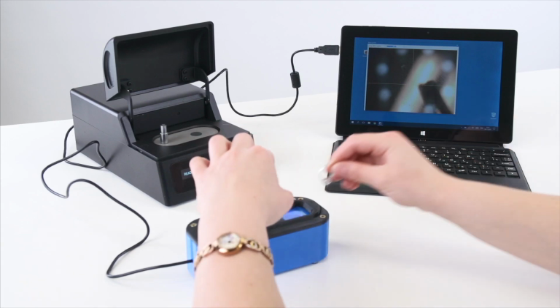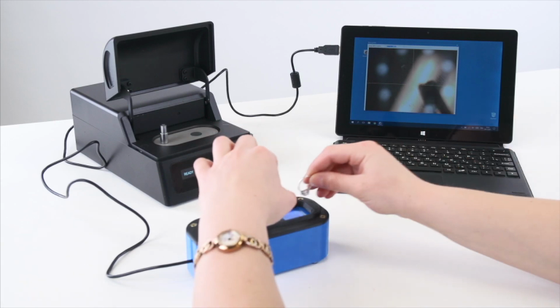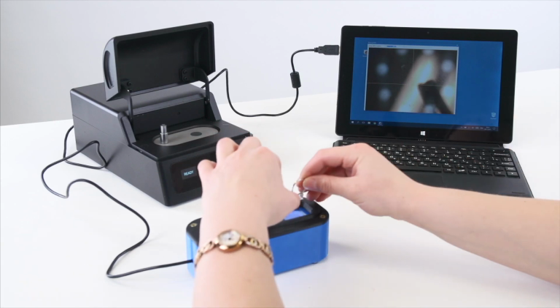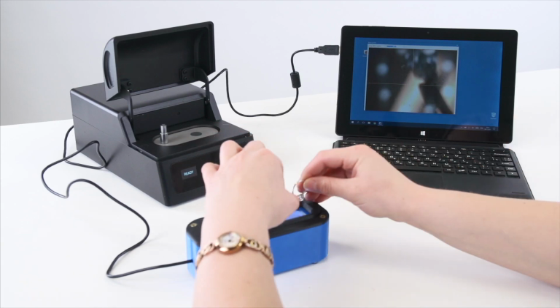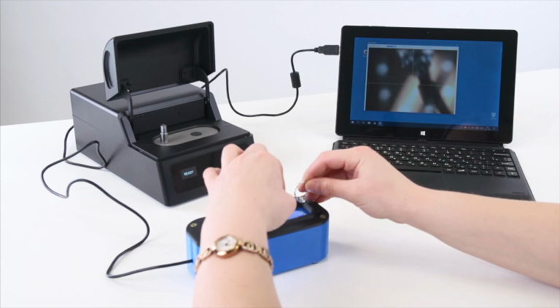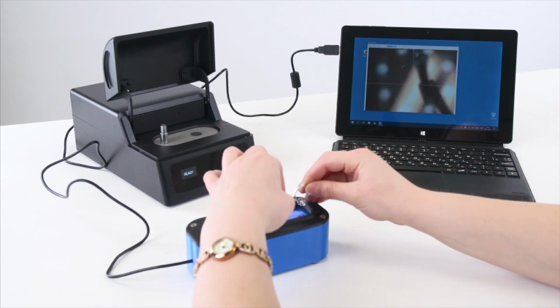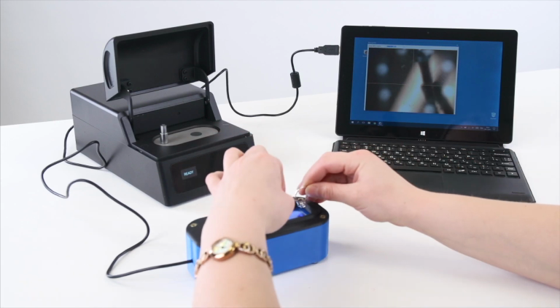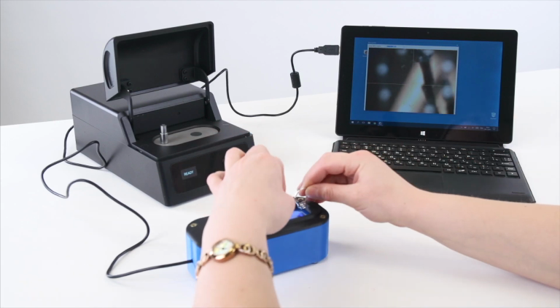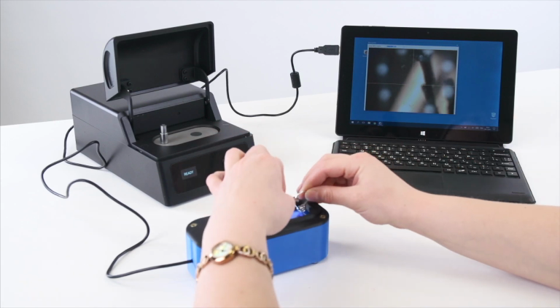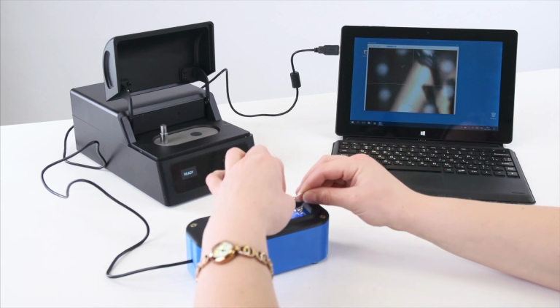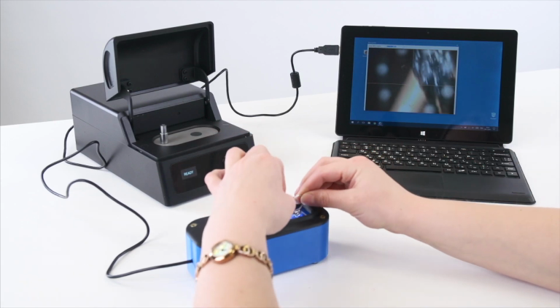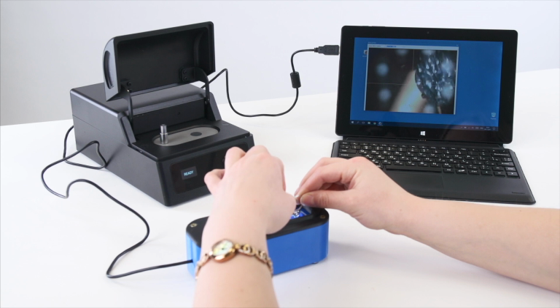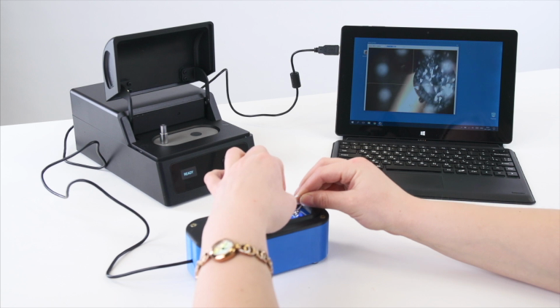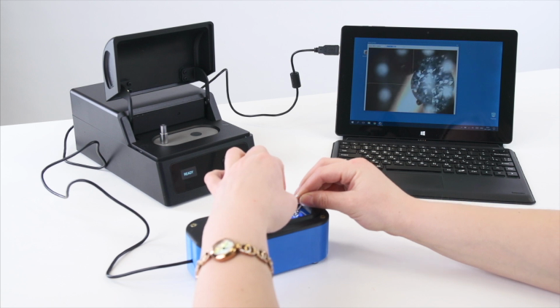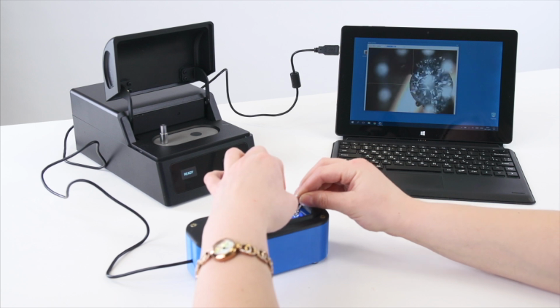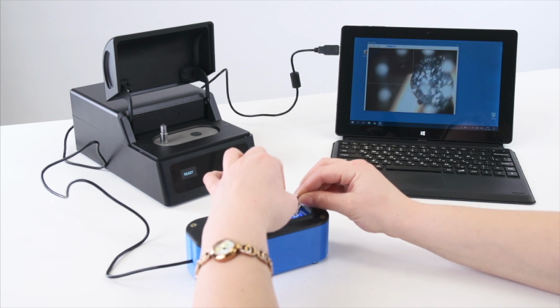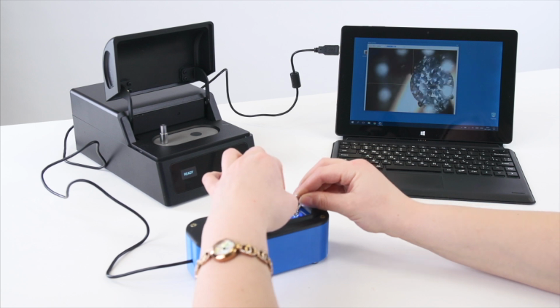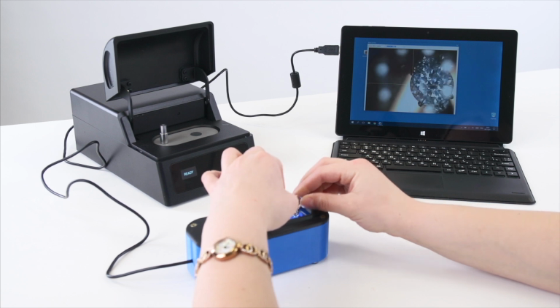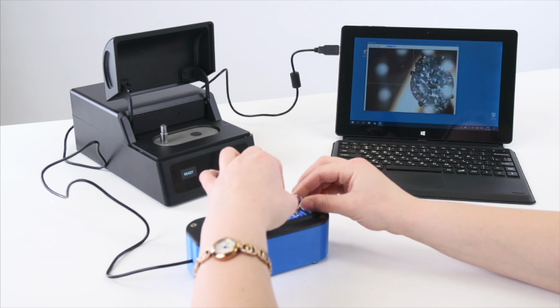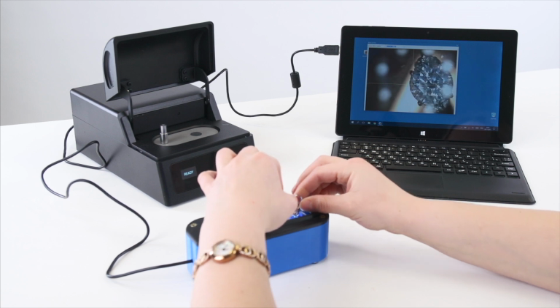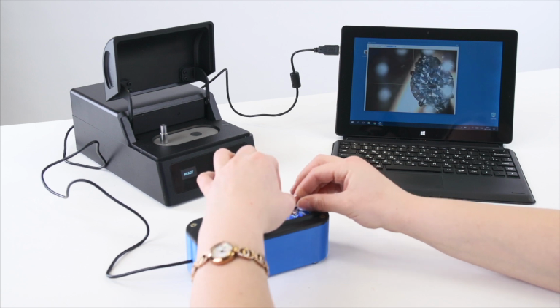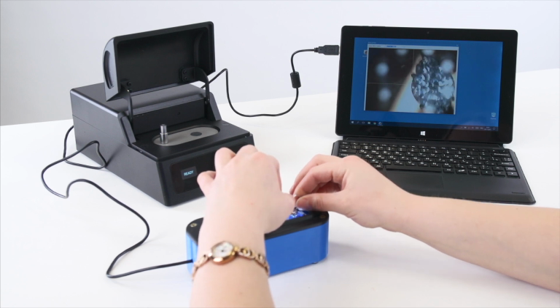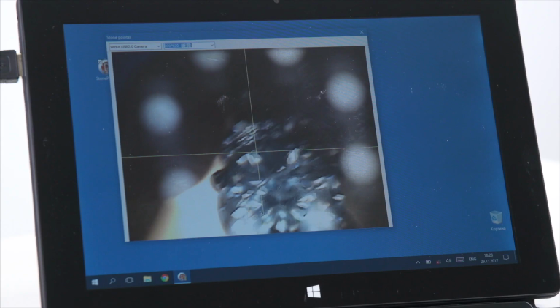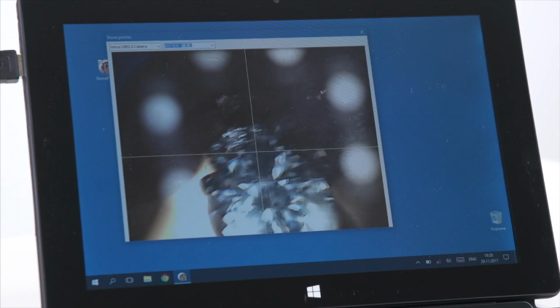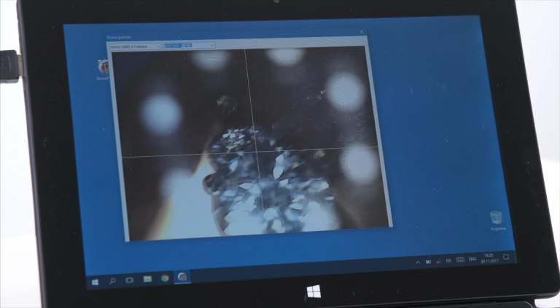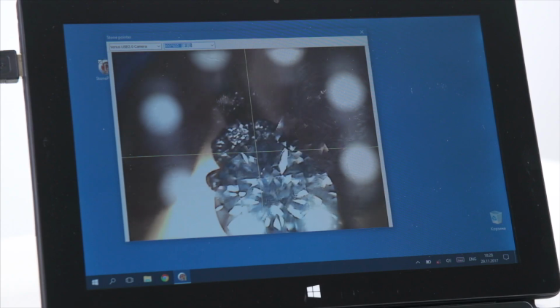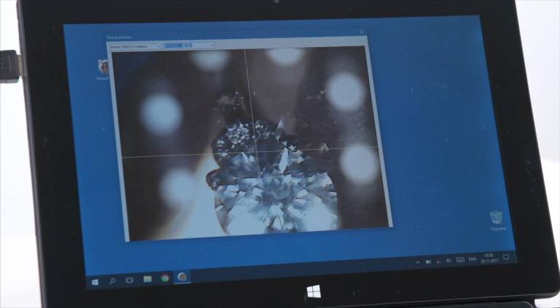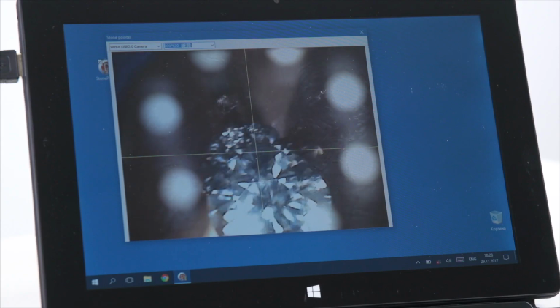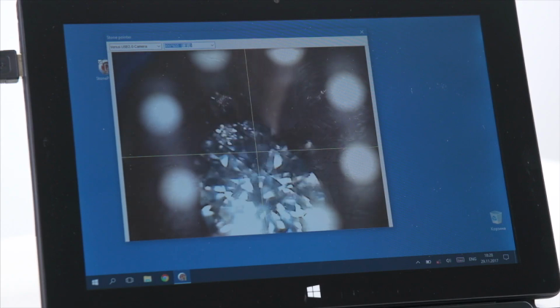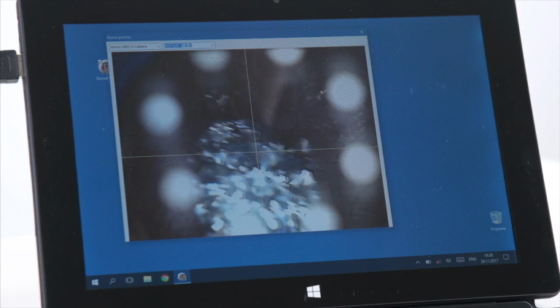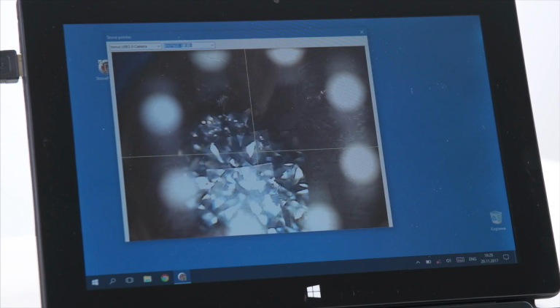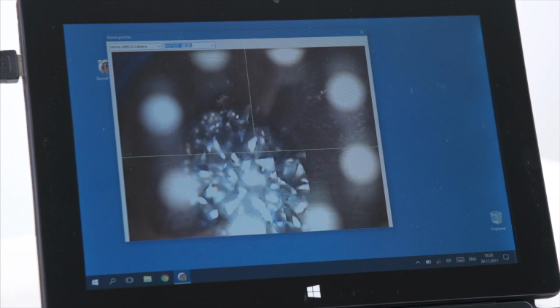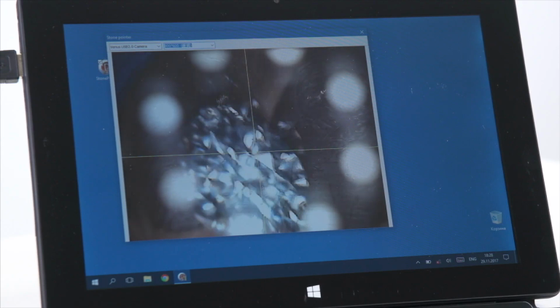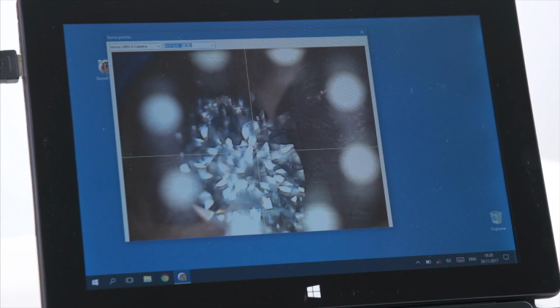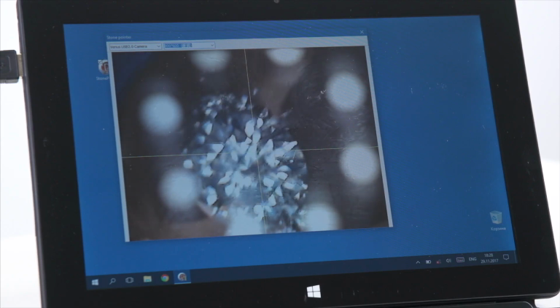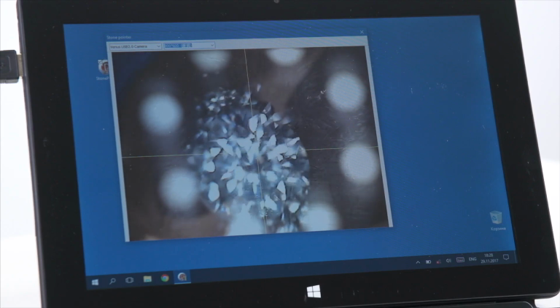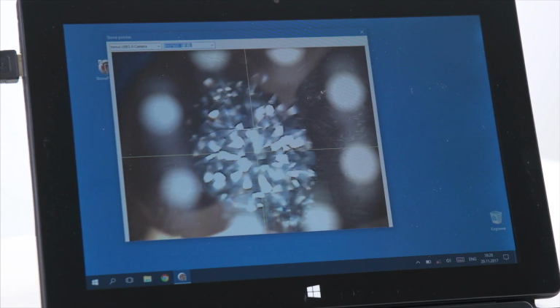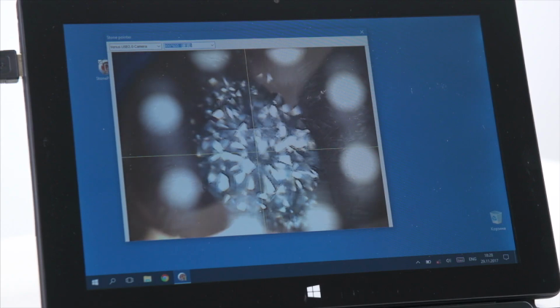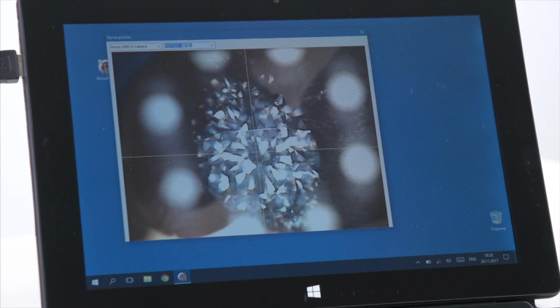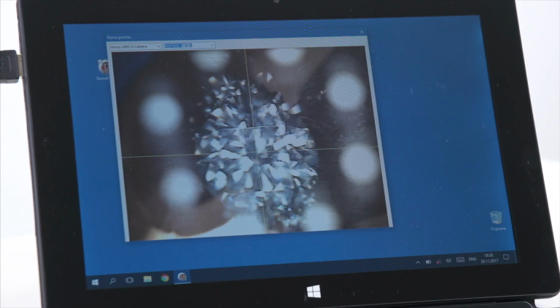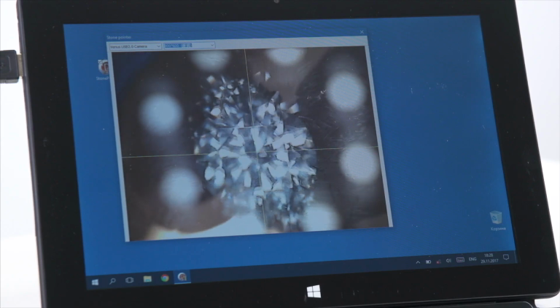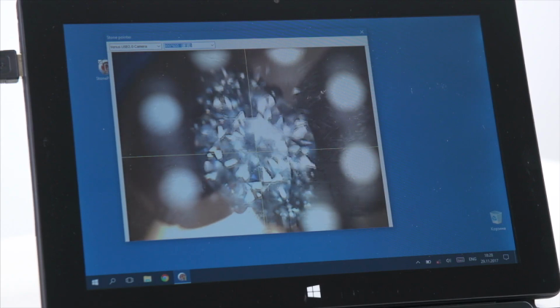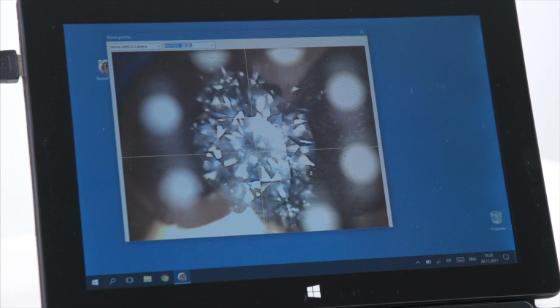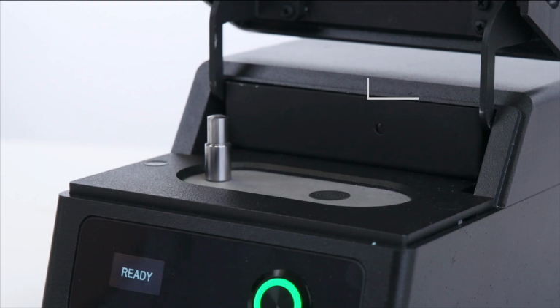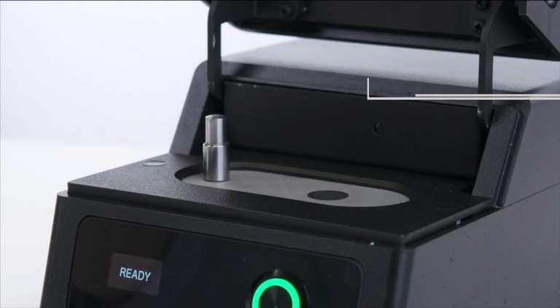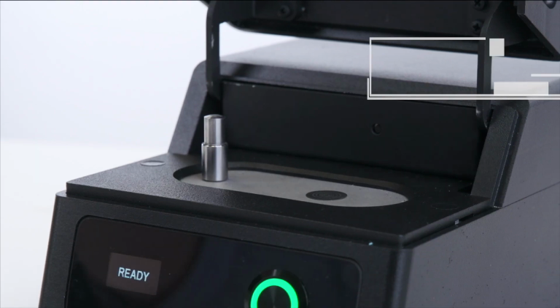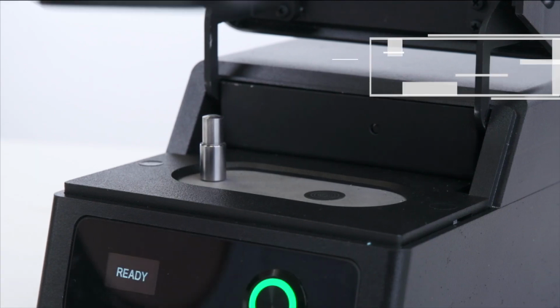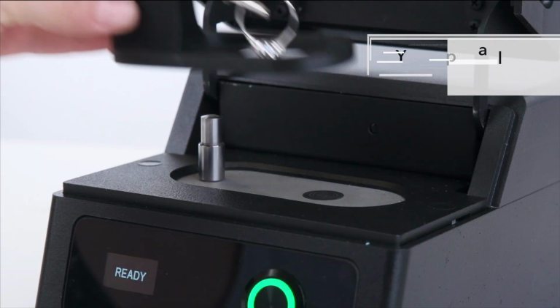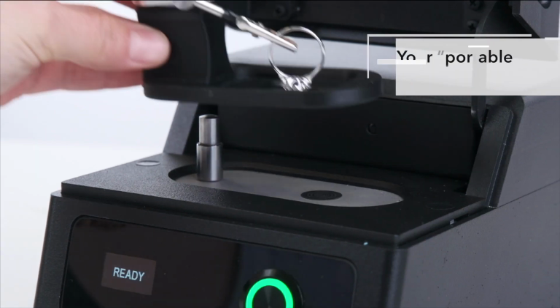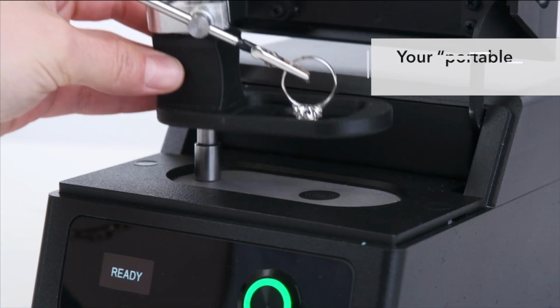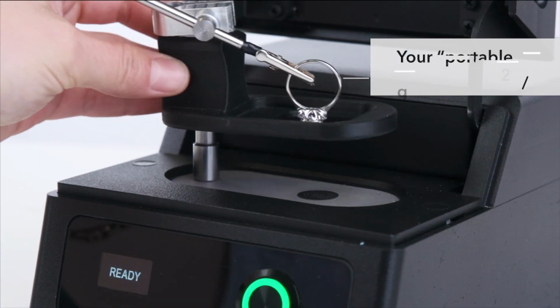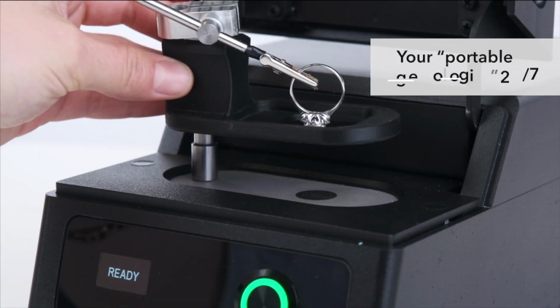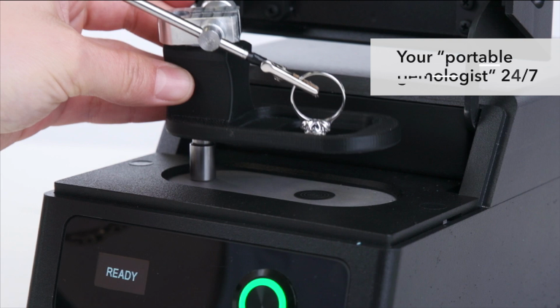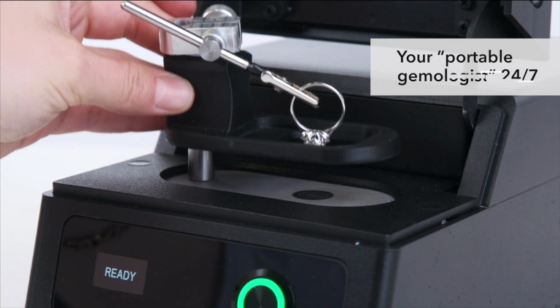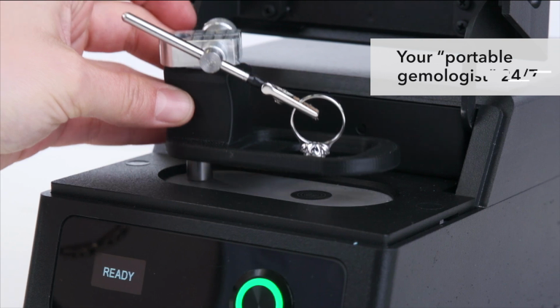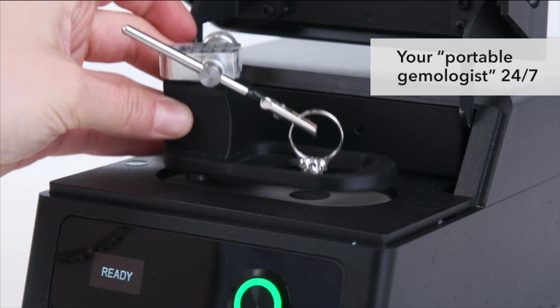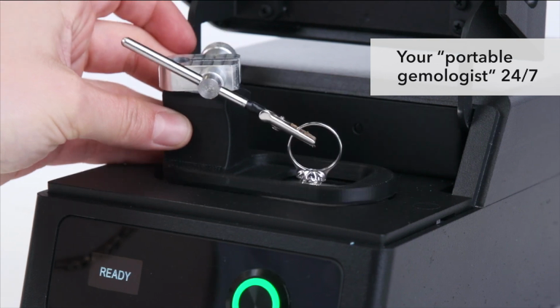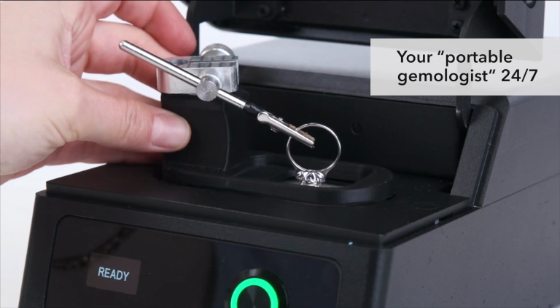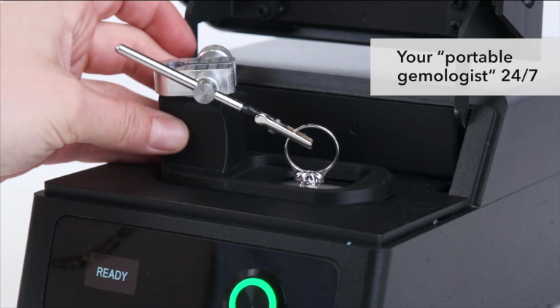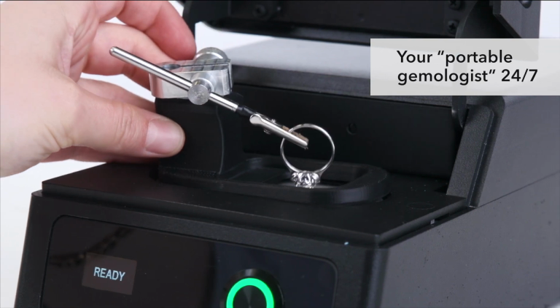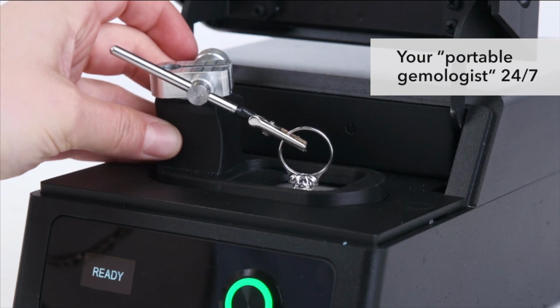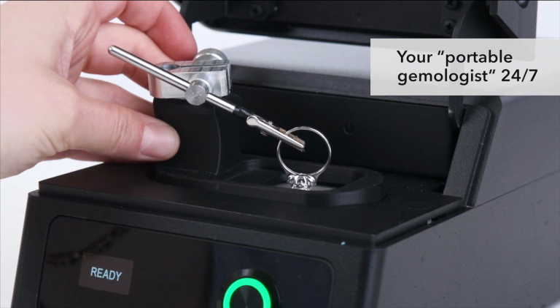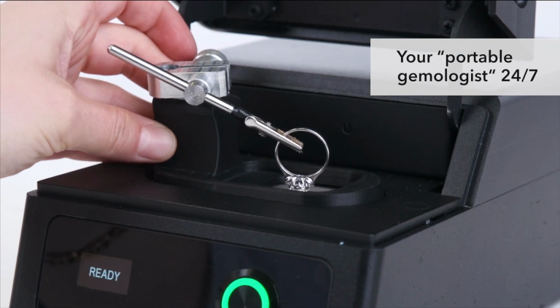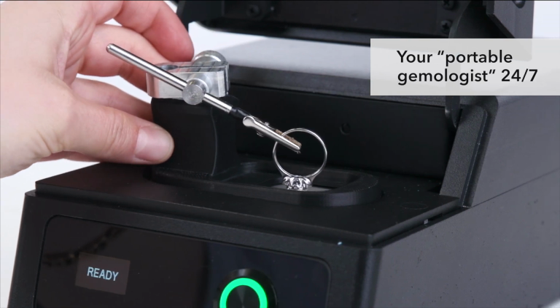Alrosa Diamond Inspector is a perfect assistant for jewelers, appraisers, and merchandisers. It's like your own portable gemologist.